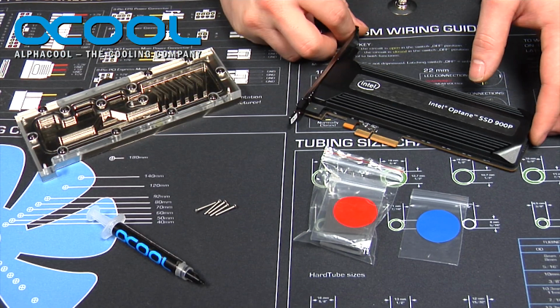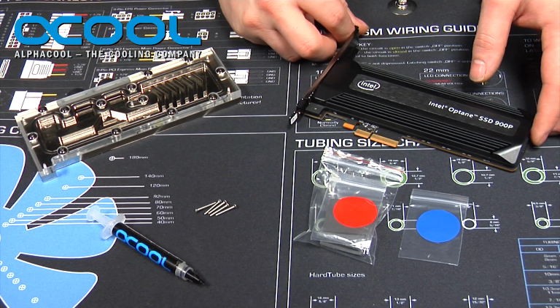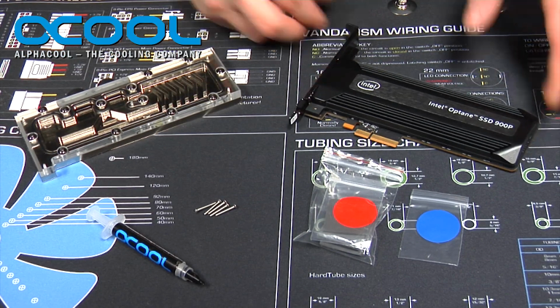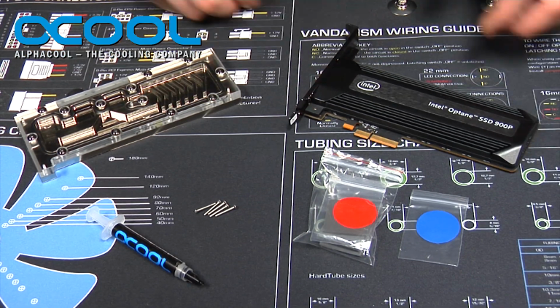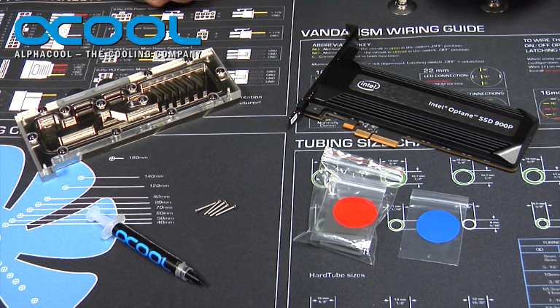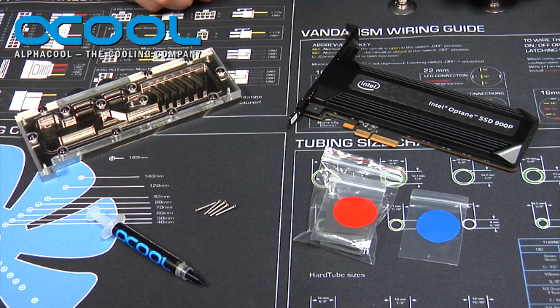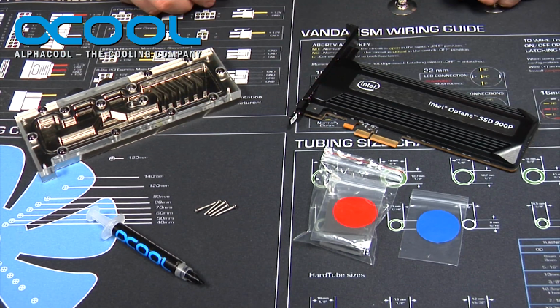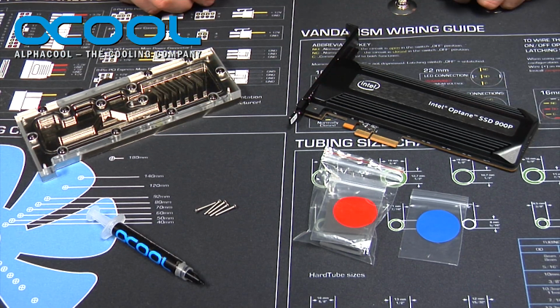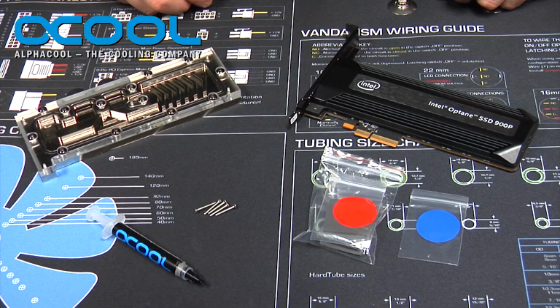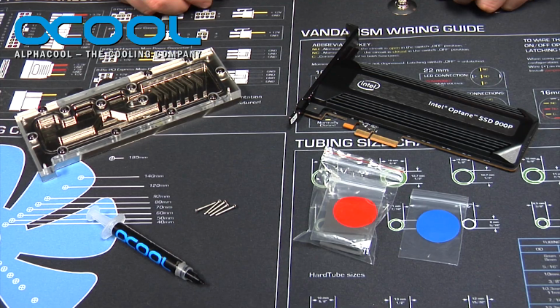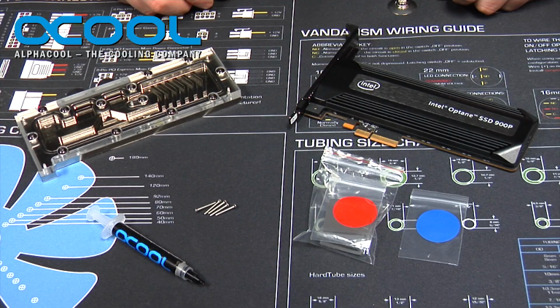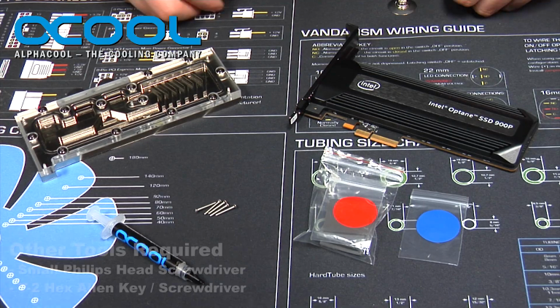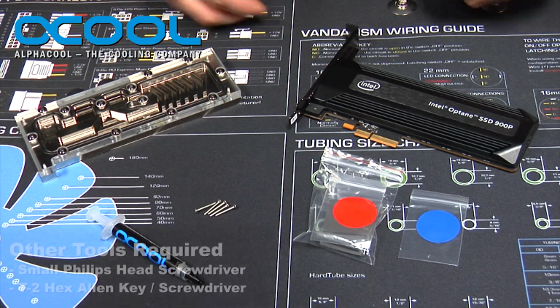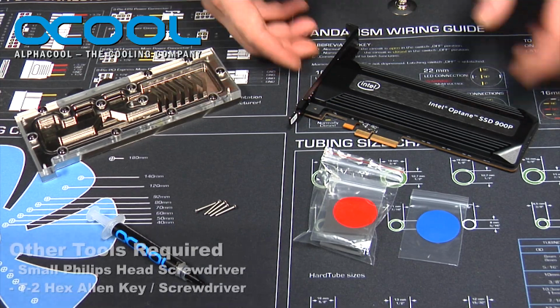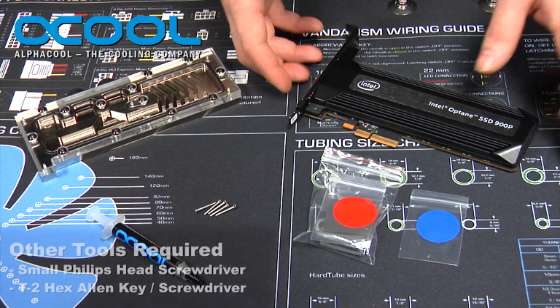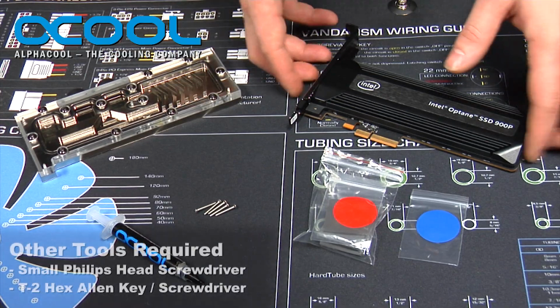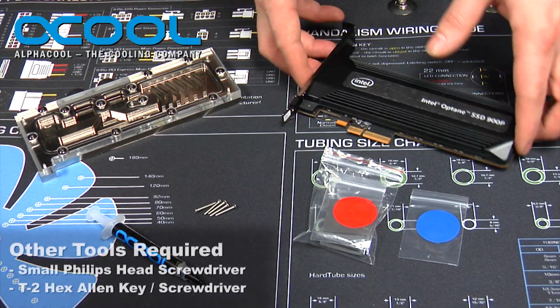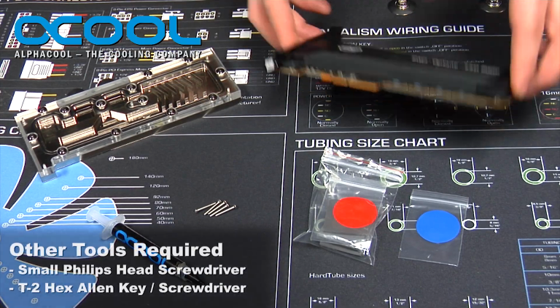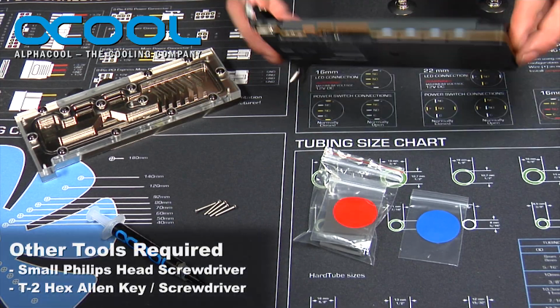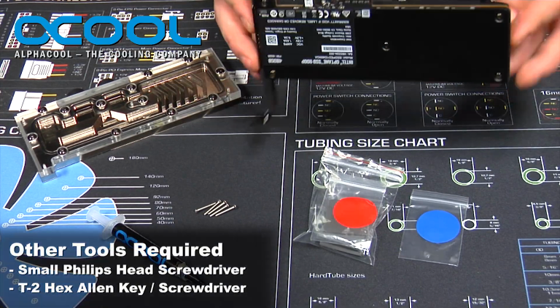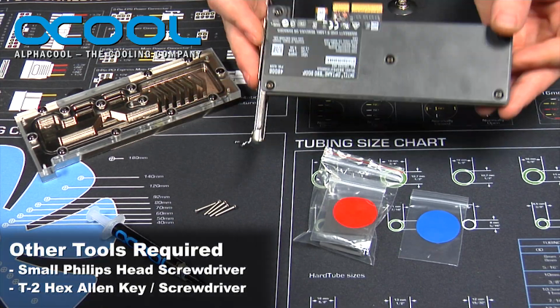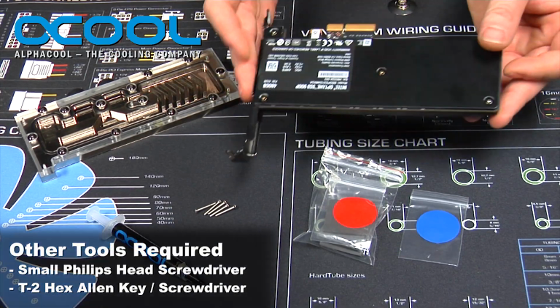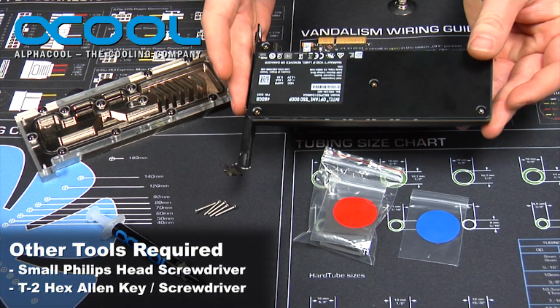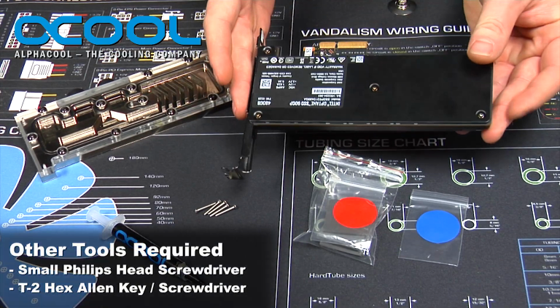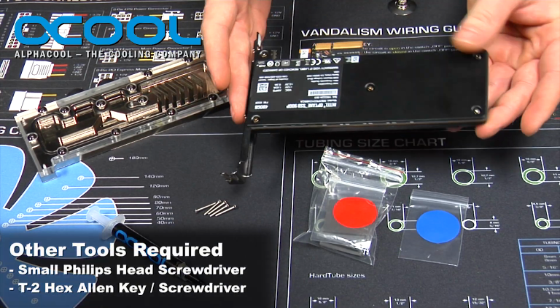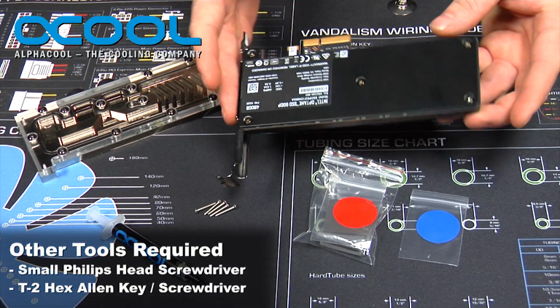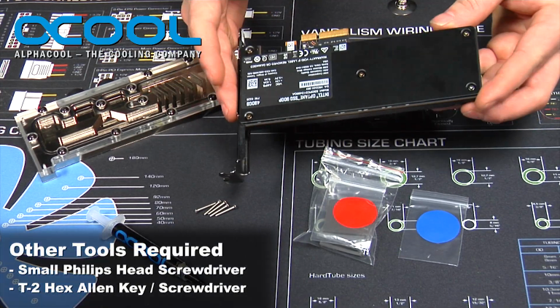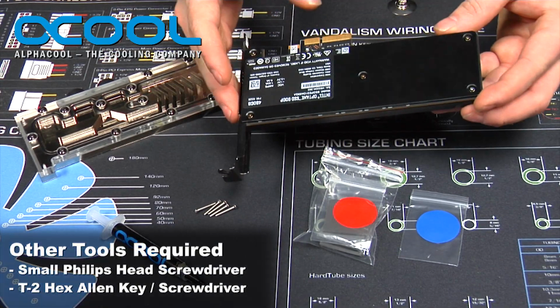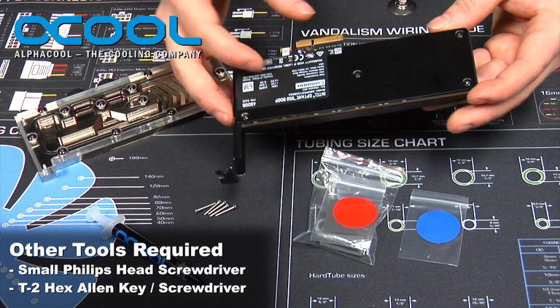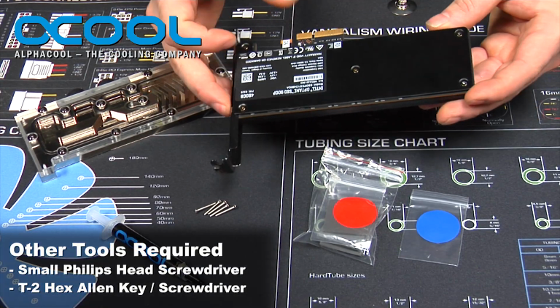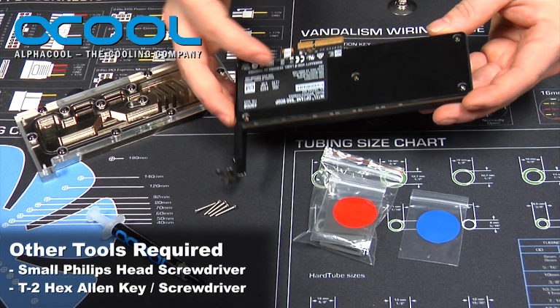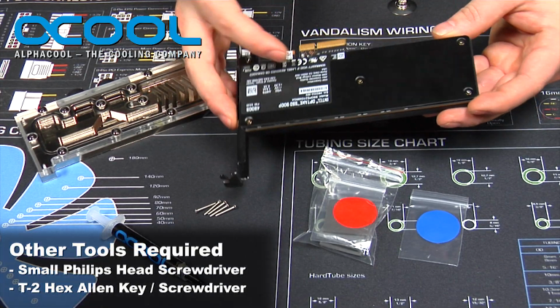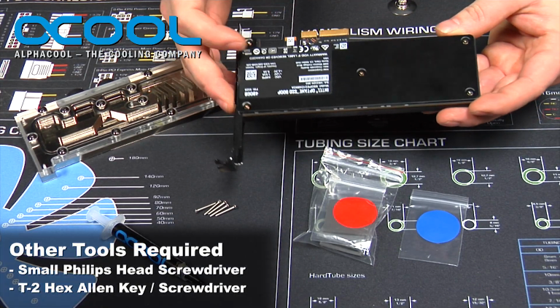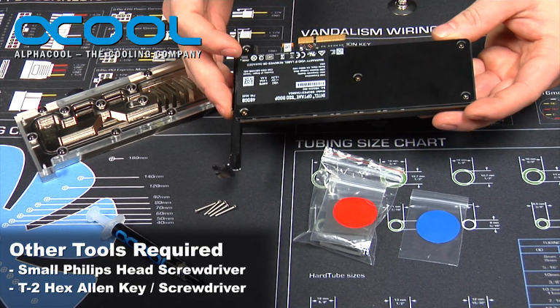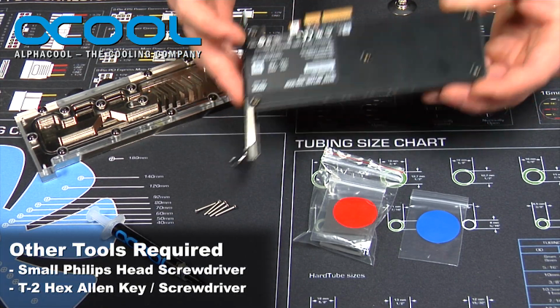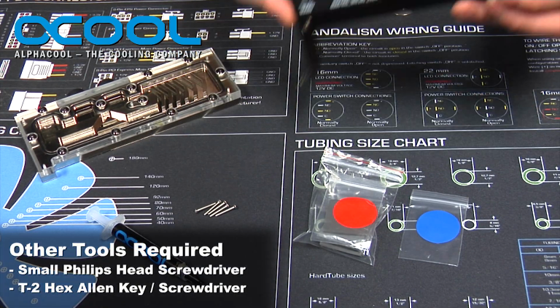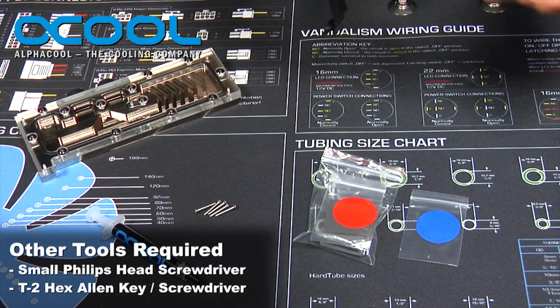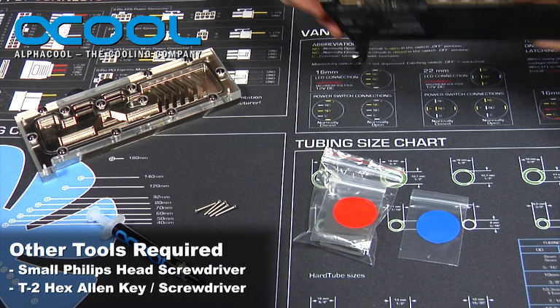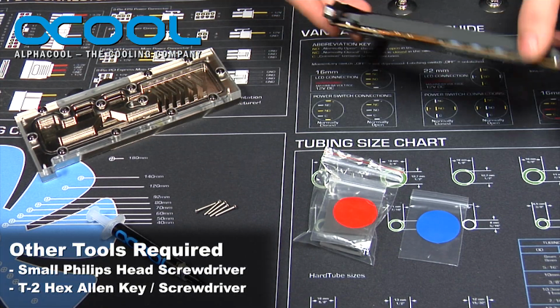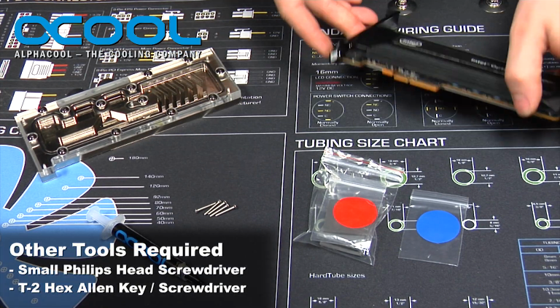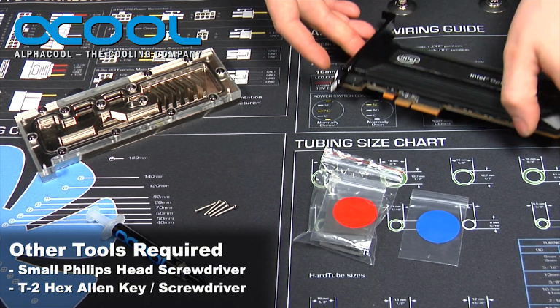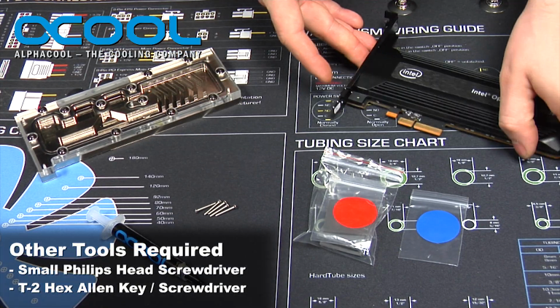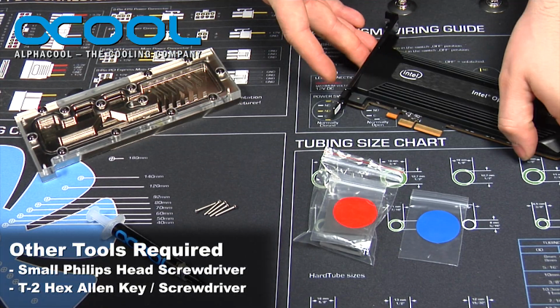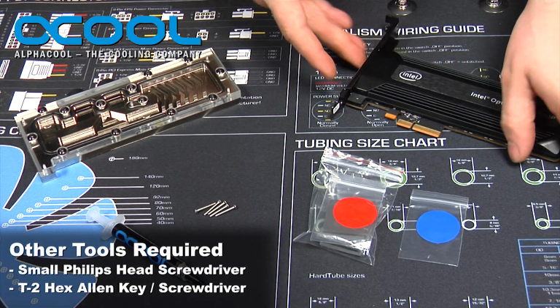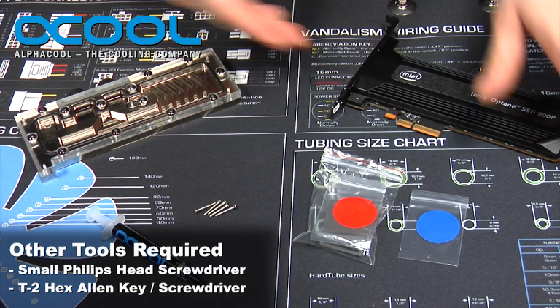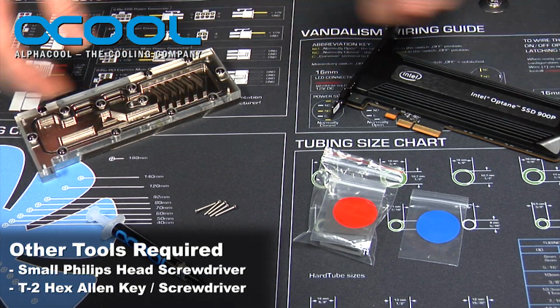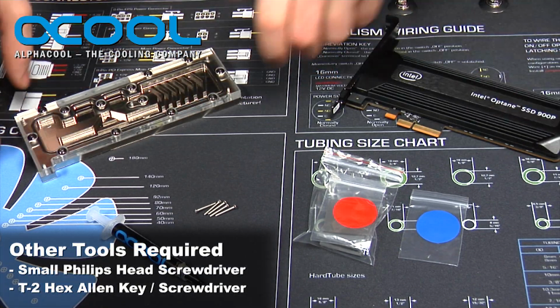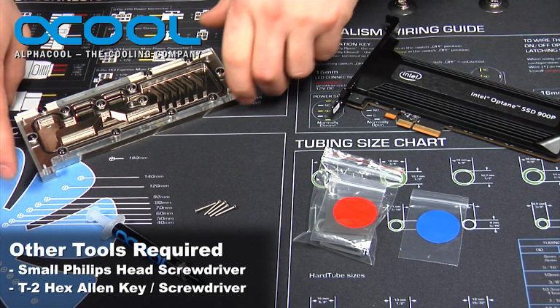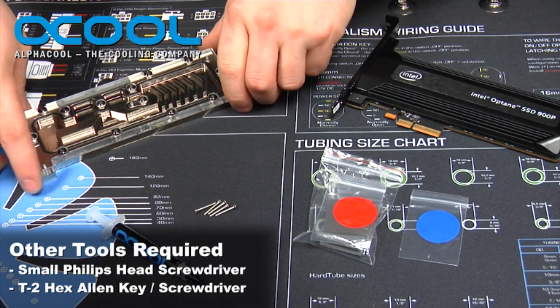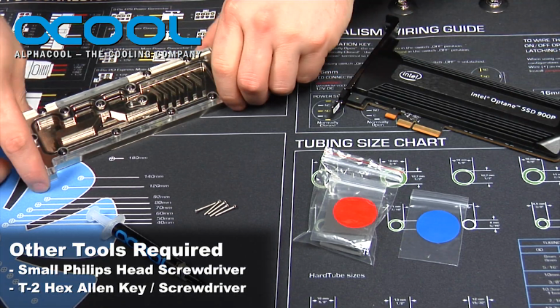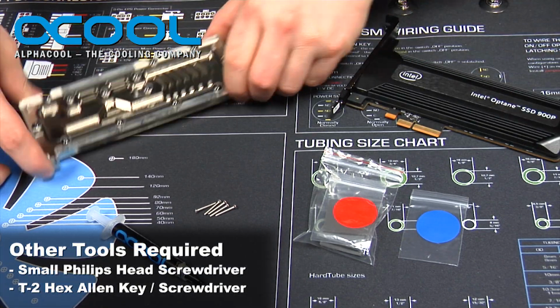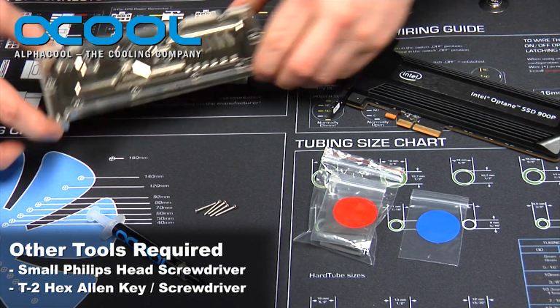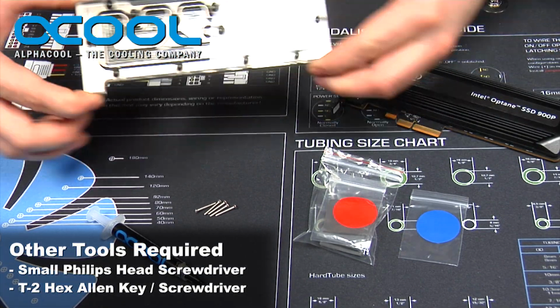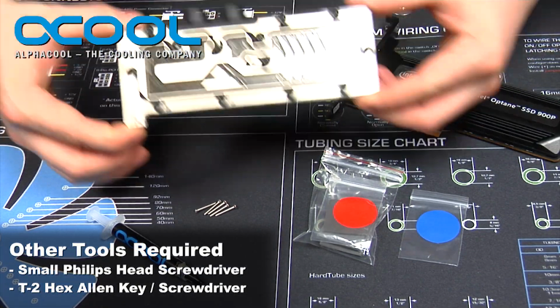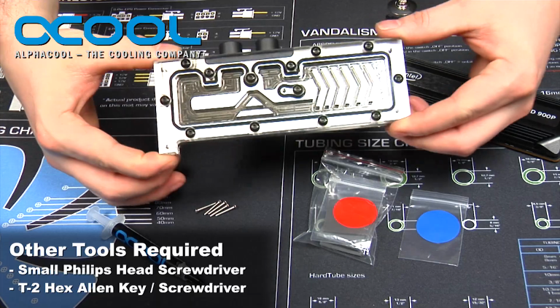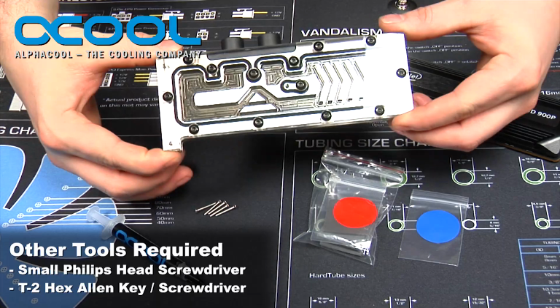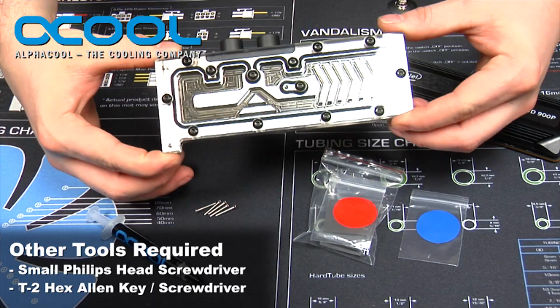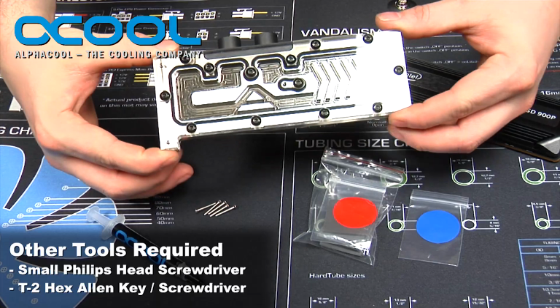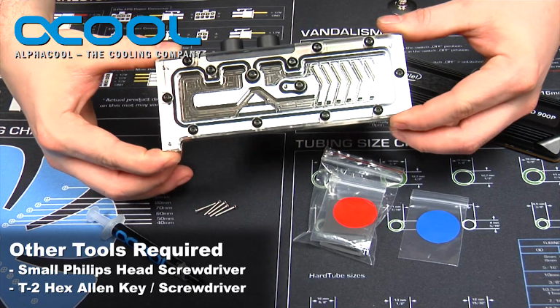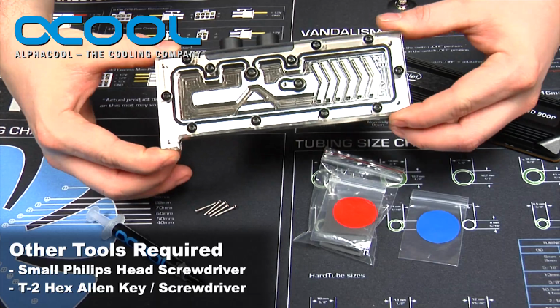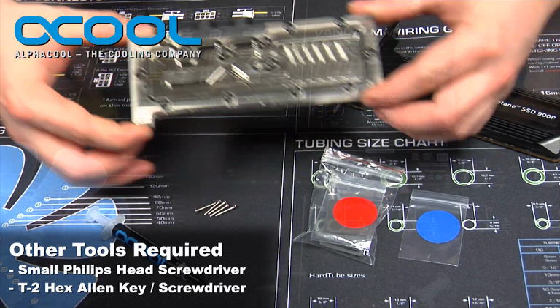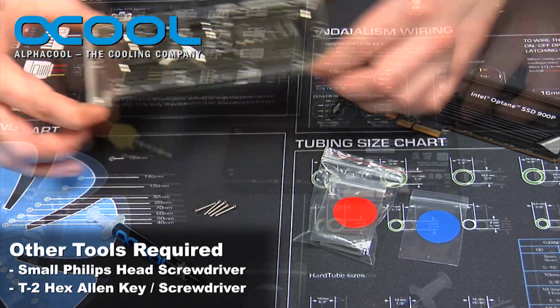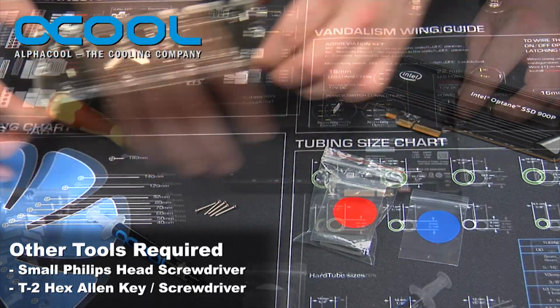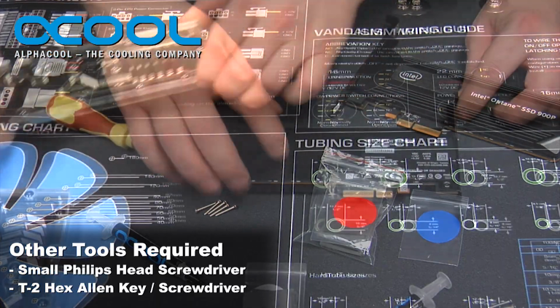So that's actually what we're going to do. We're going to disassemble this SSD and then go ahead and mount this water block.